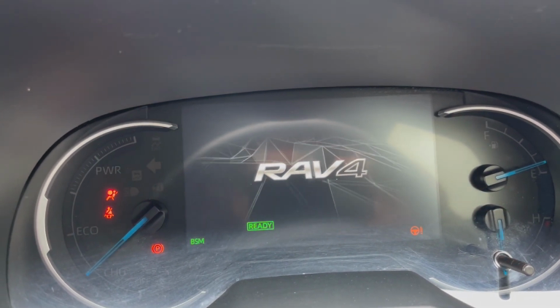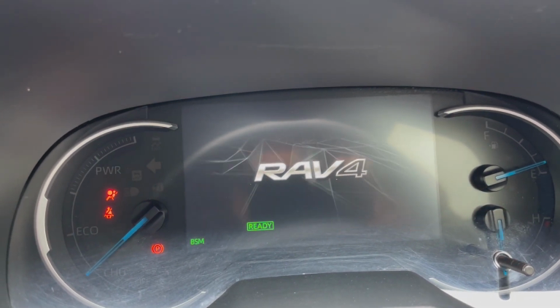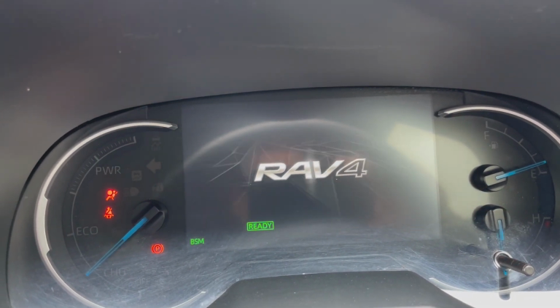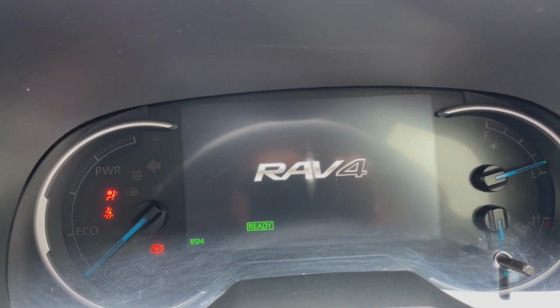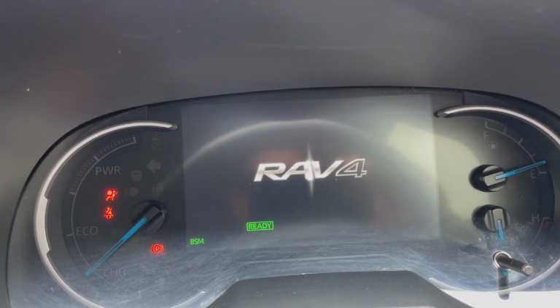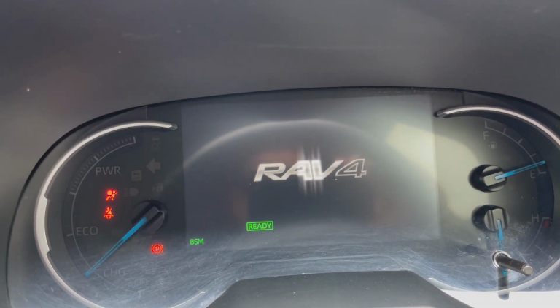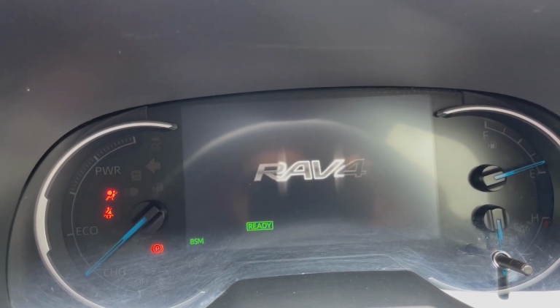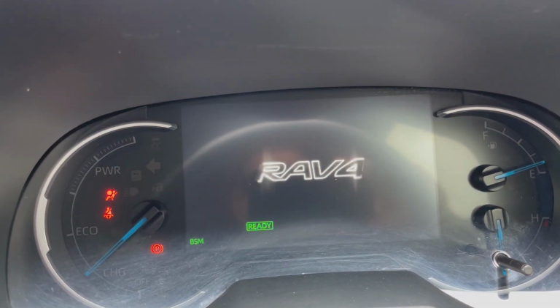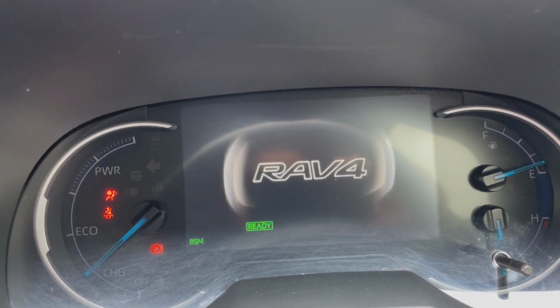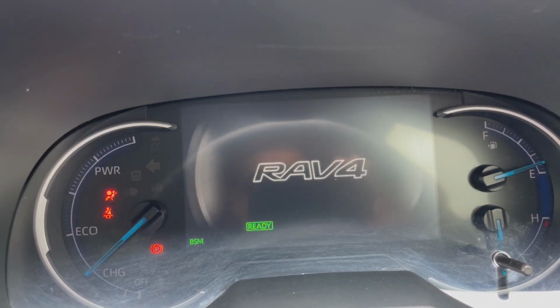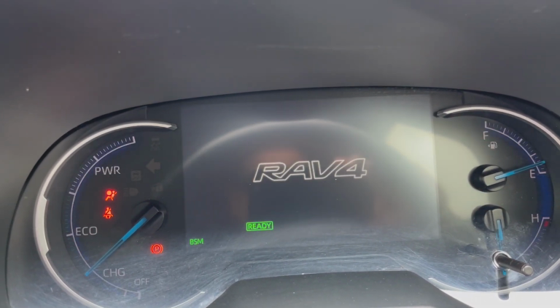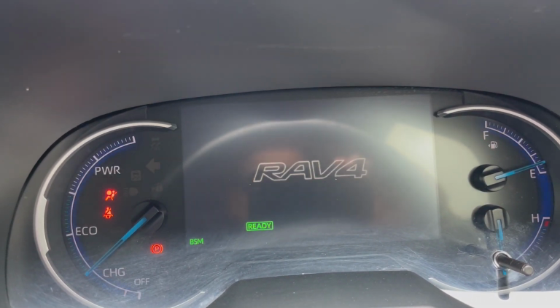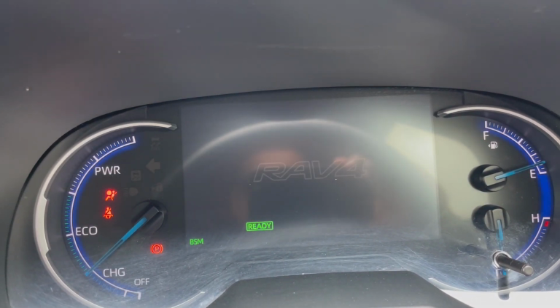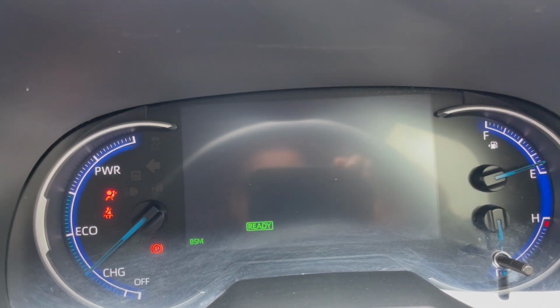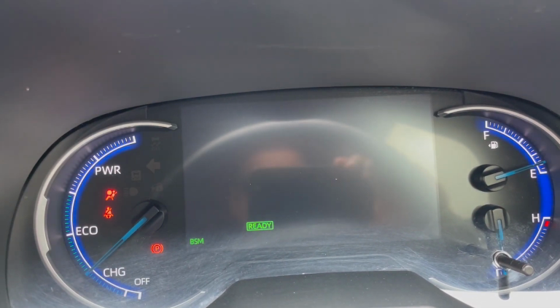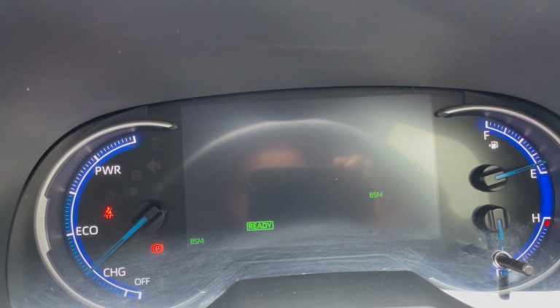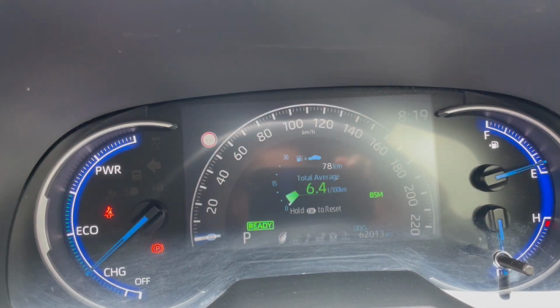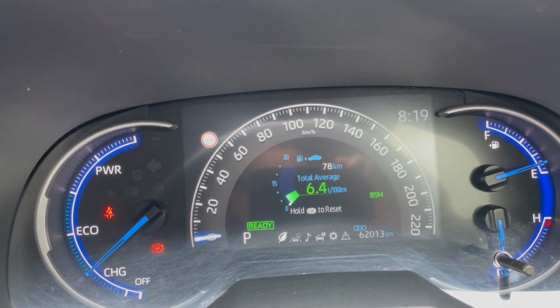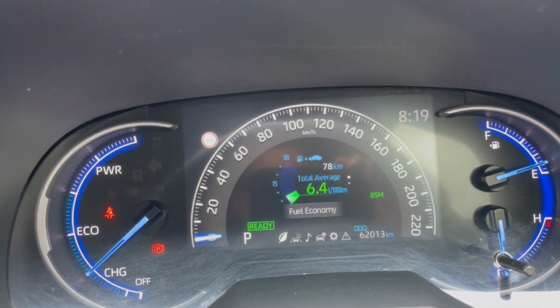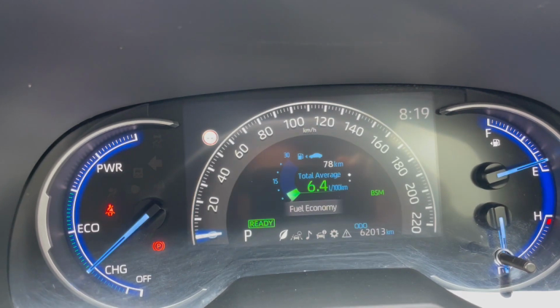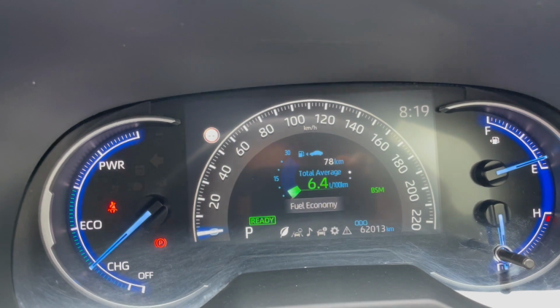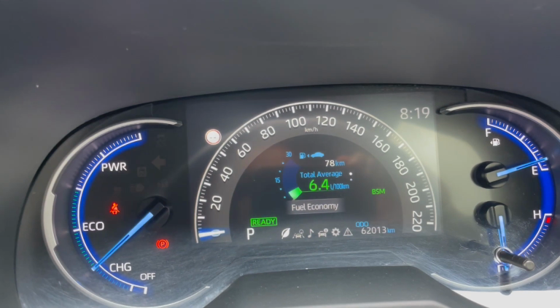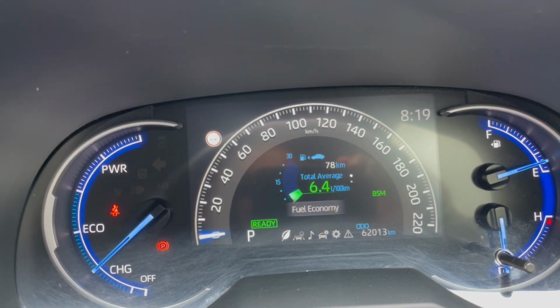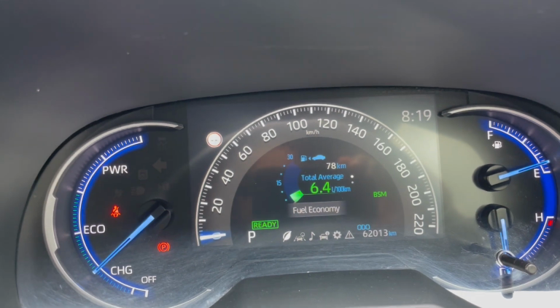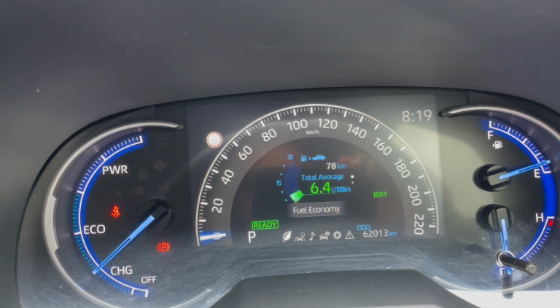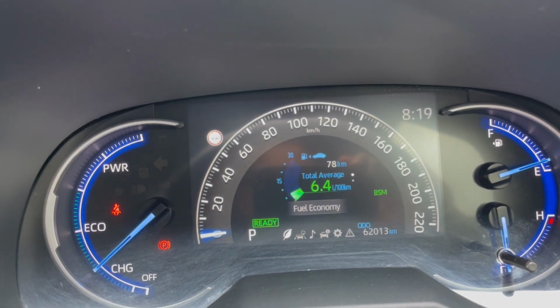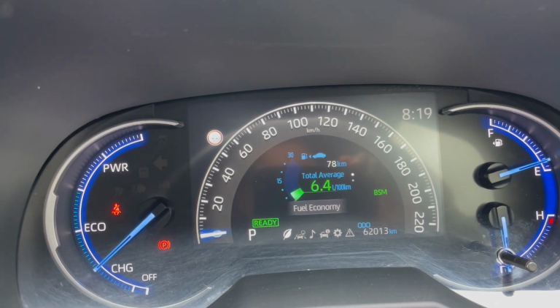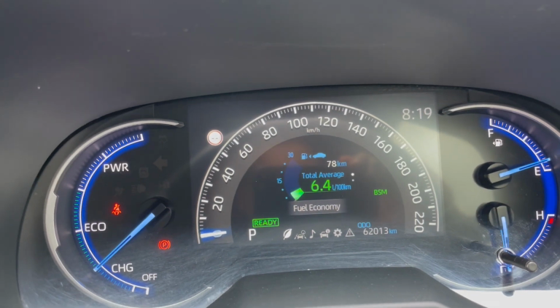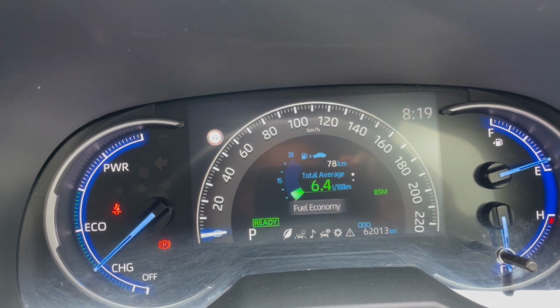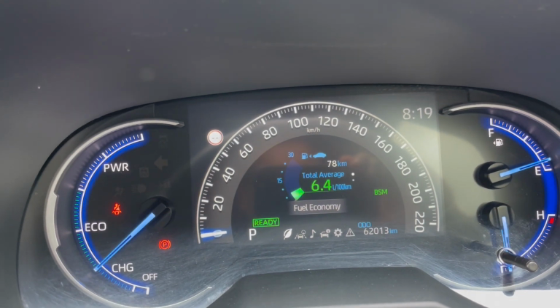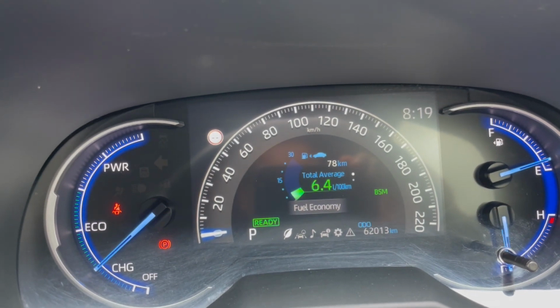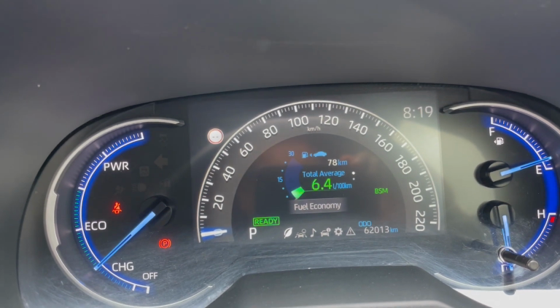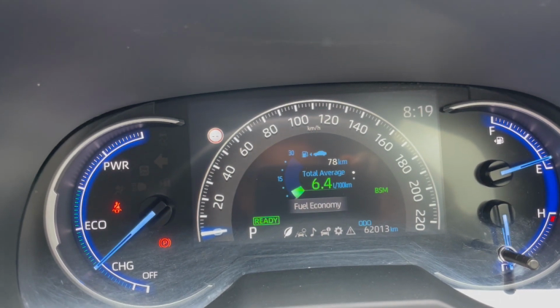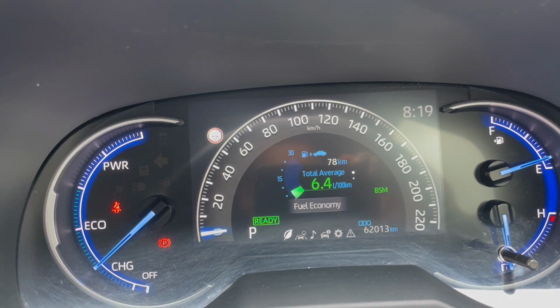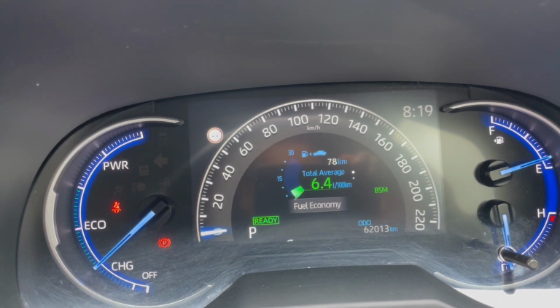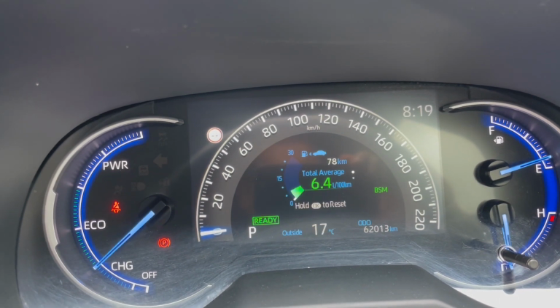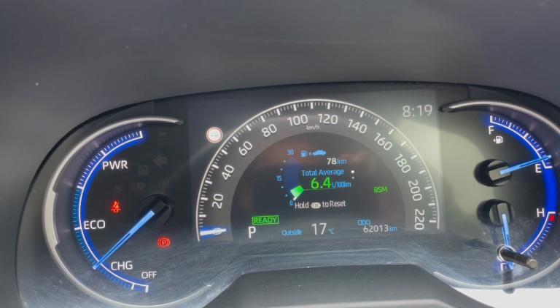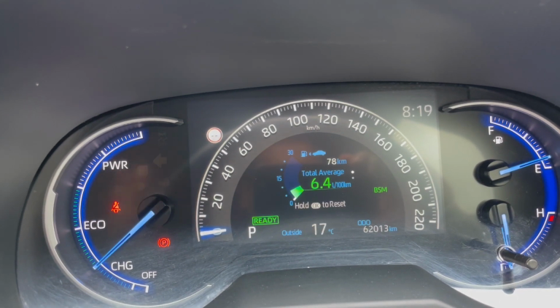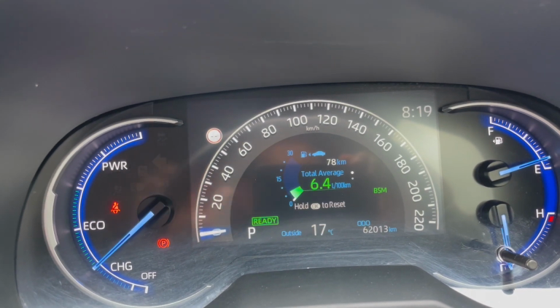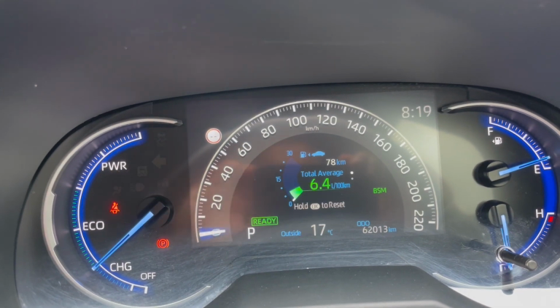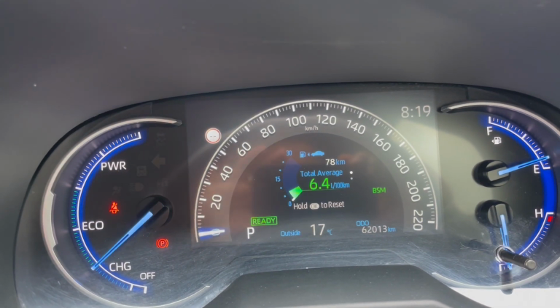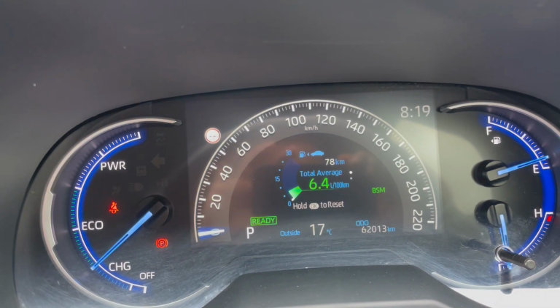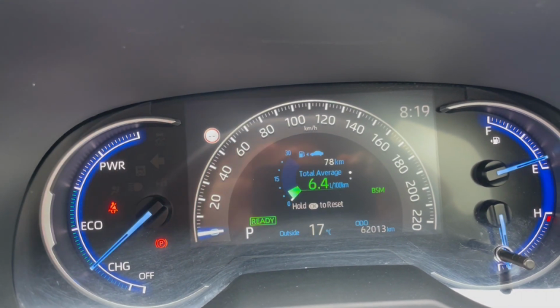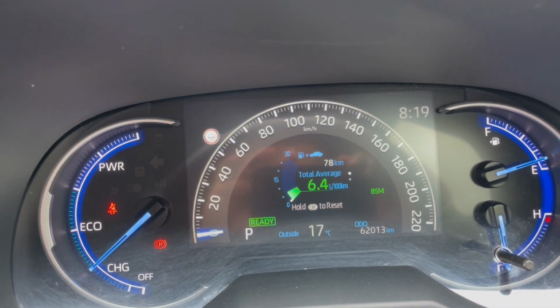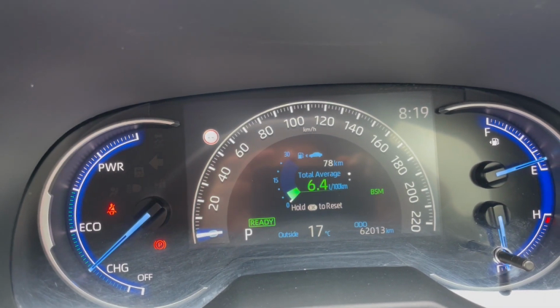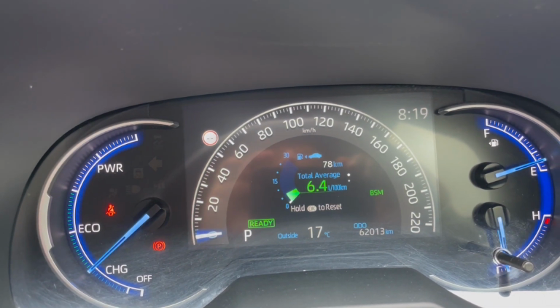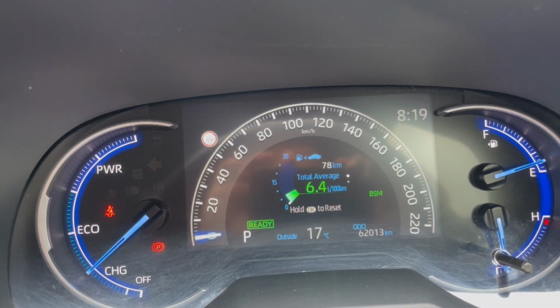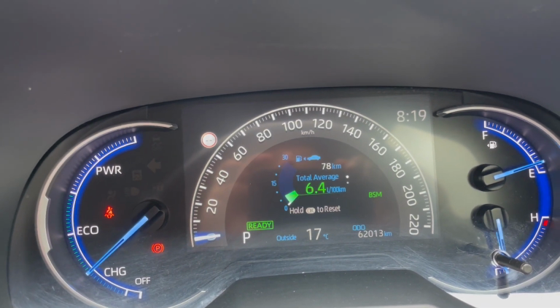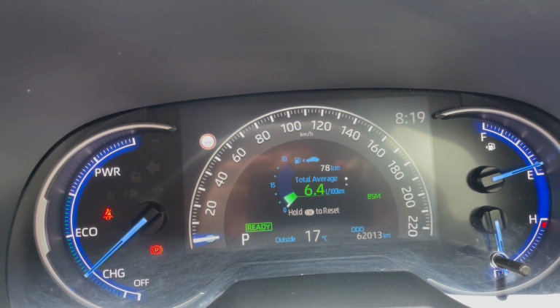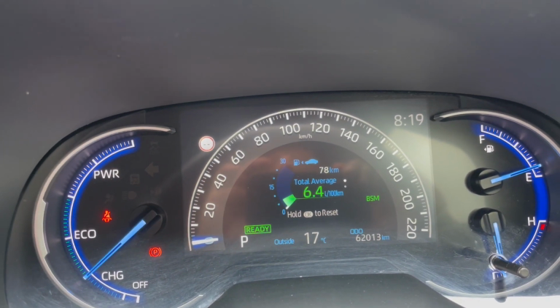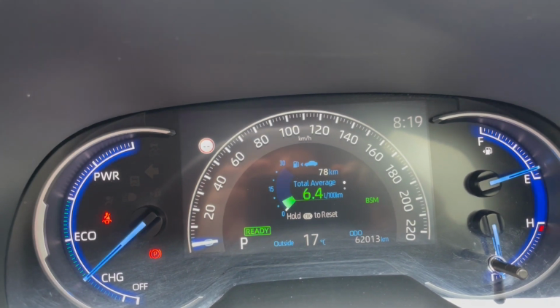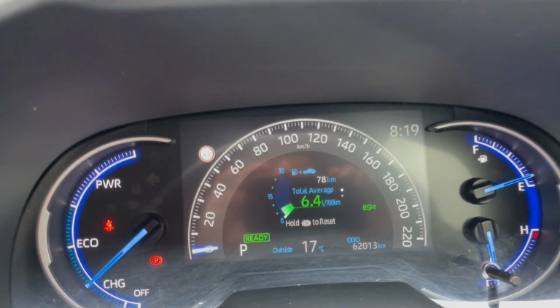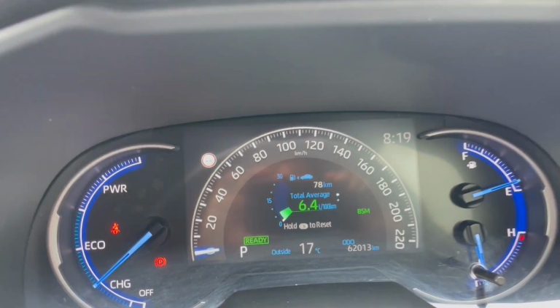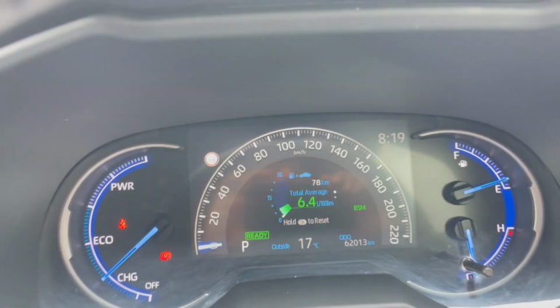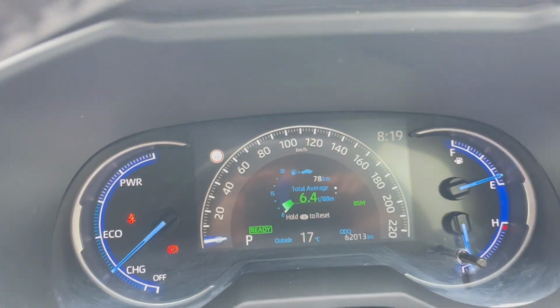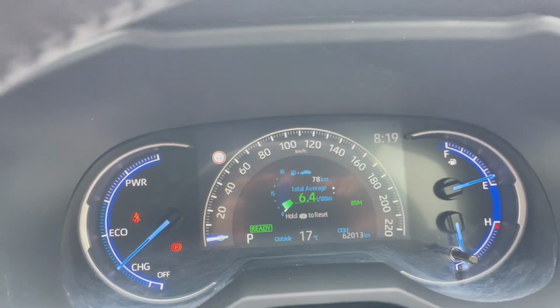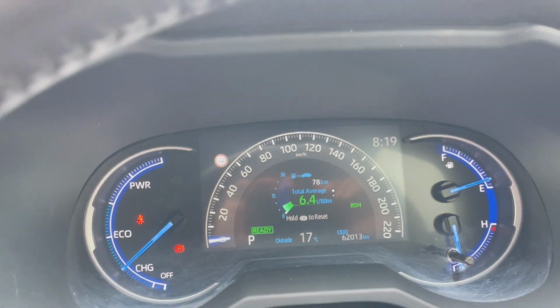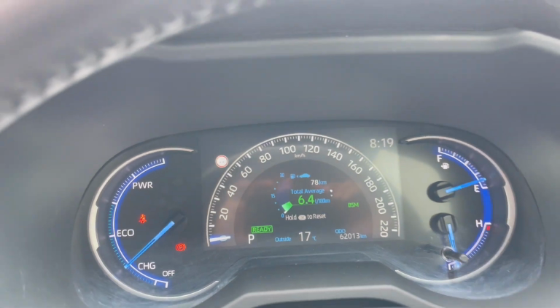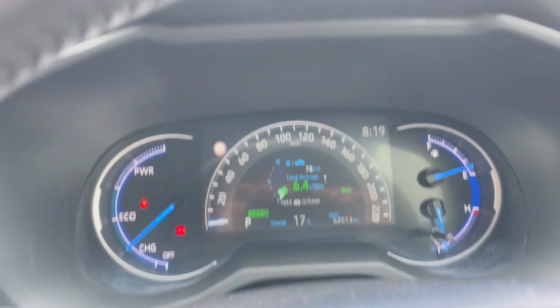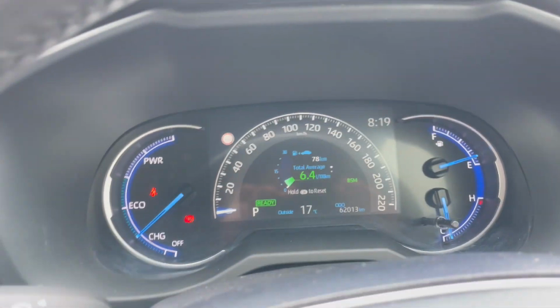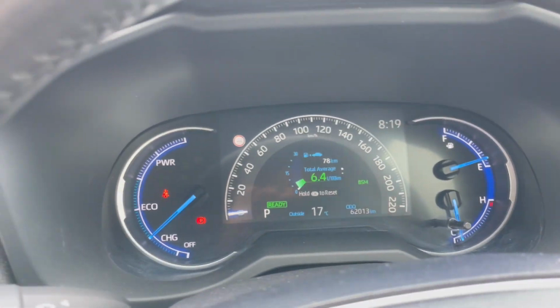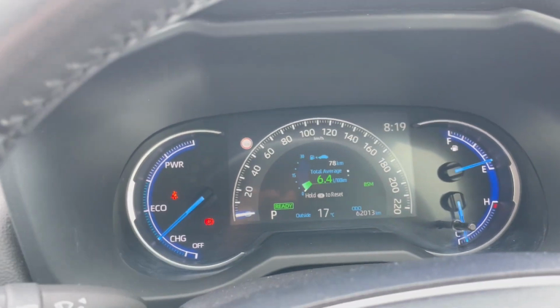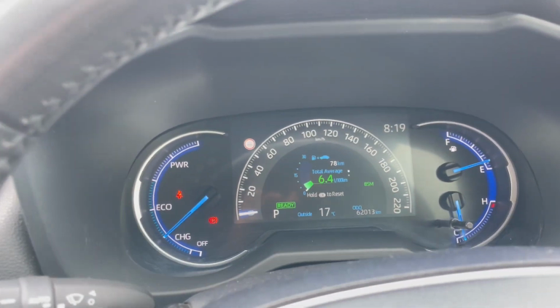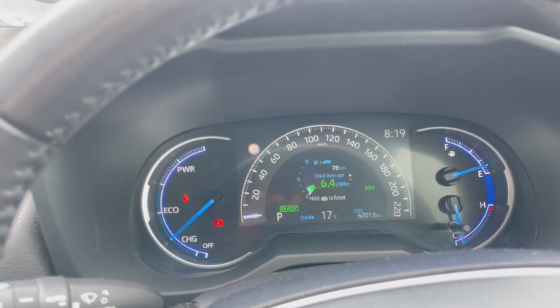We'll just start the vehicle up. The vehicle doesn't have any warning lights or engine lights on, and the car is currently showing 62,013 kilometres on the odometer.